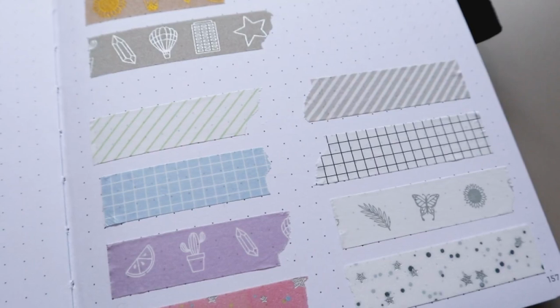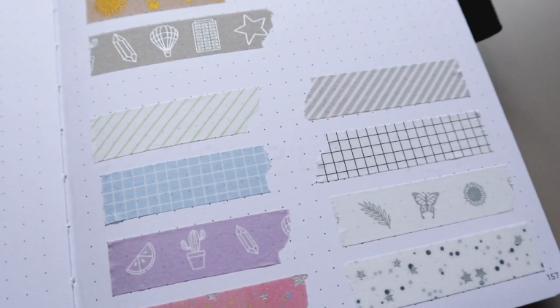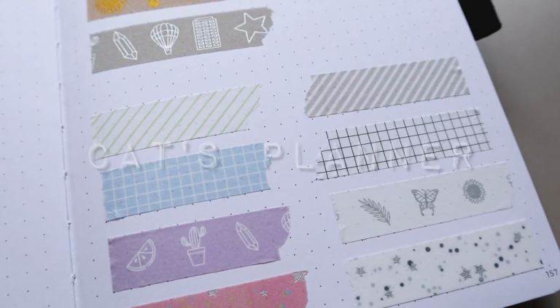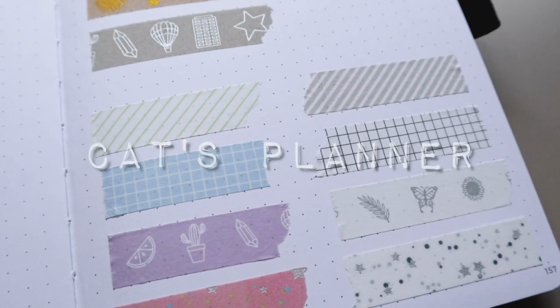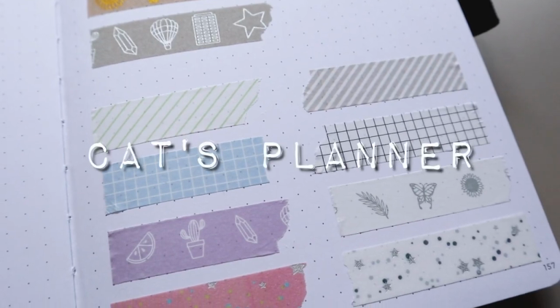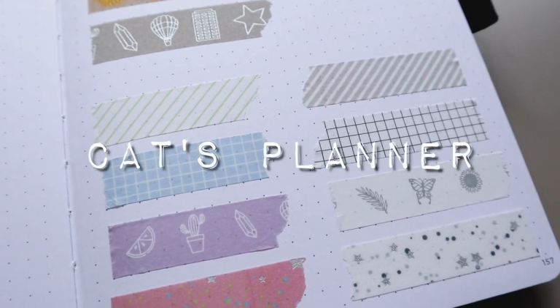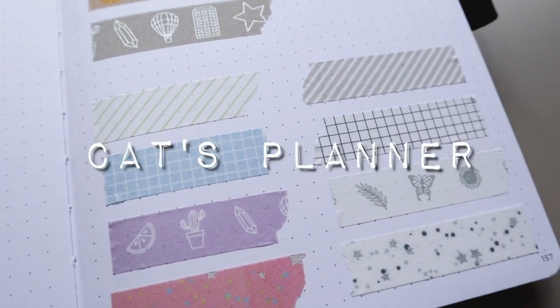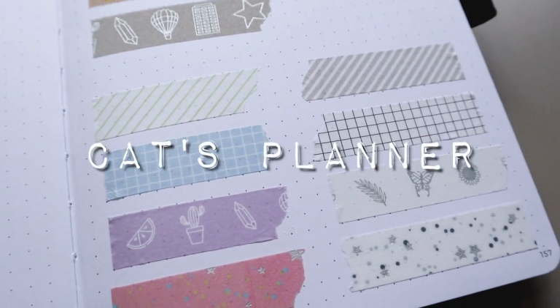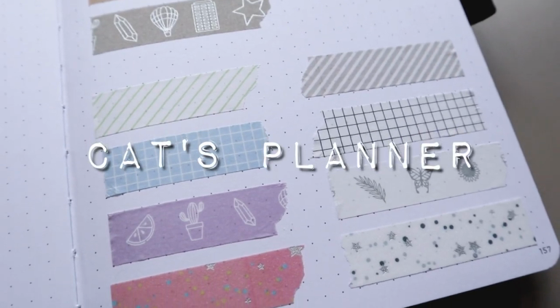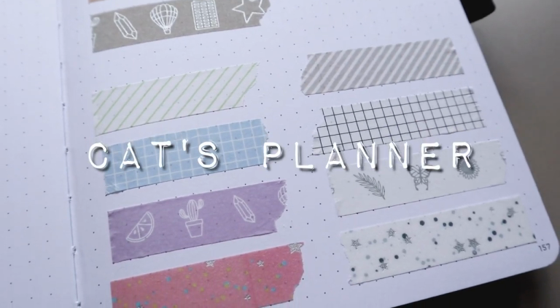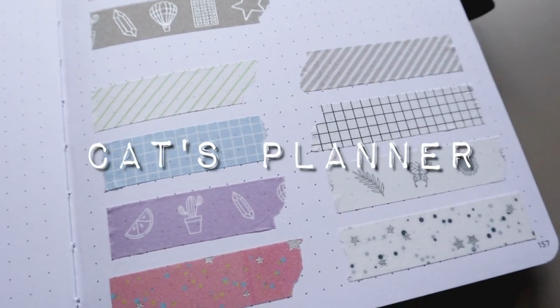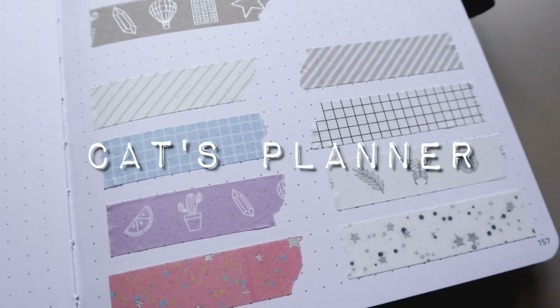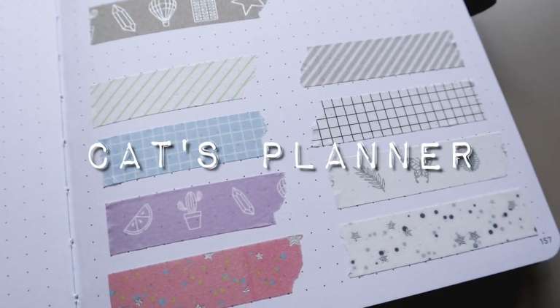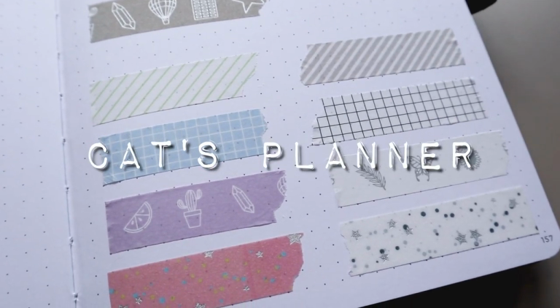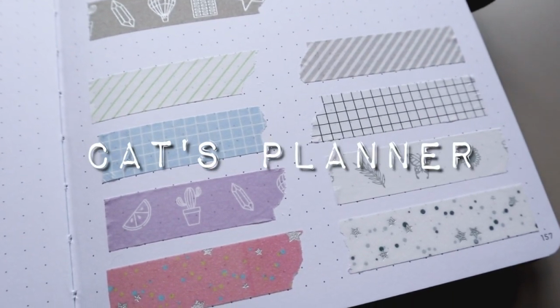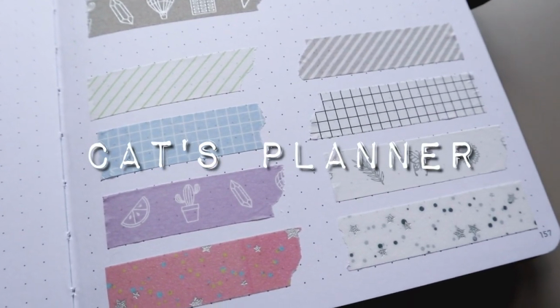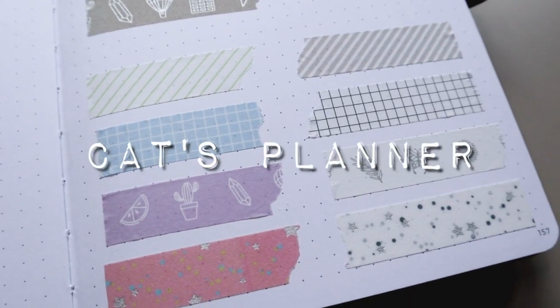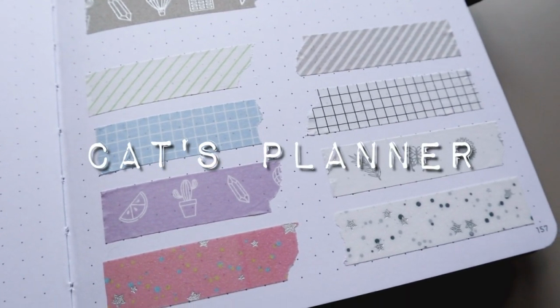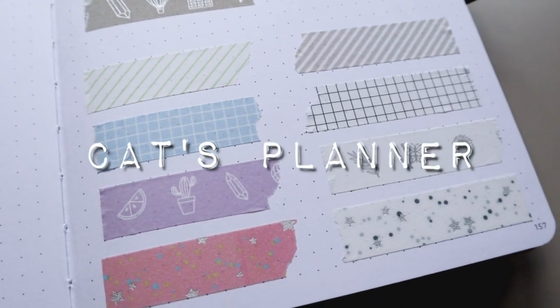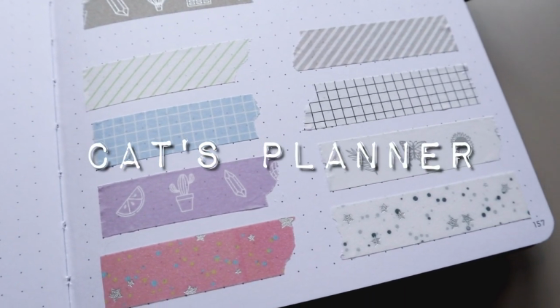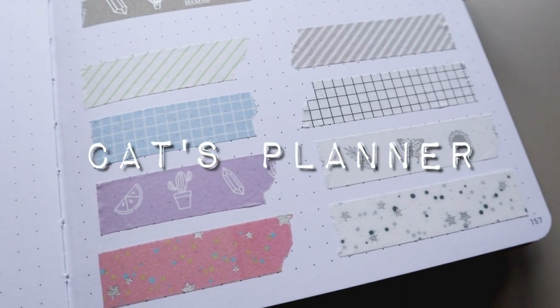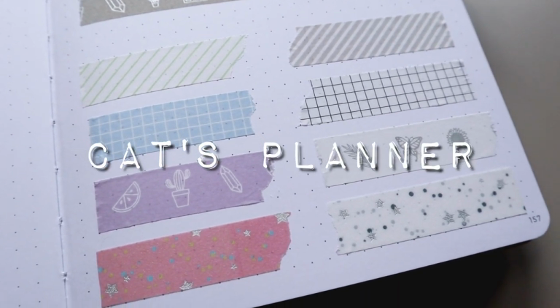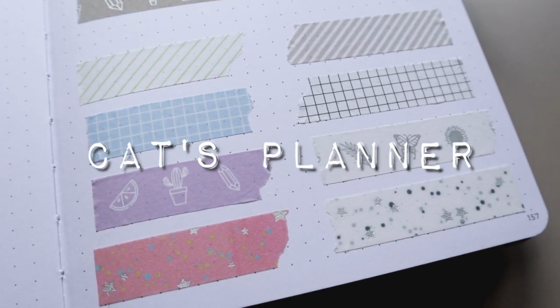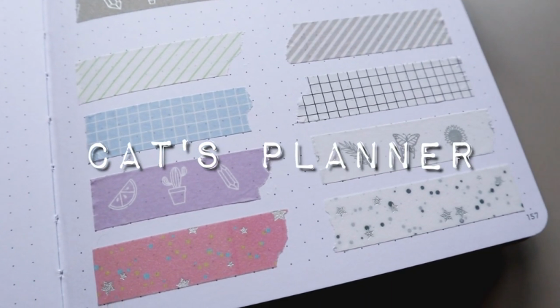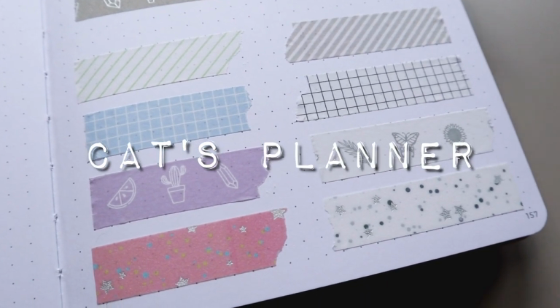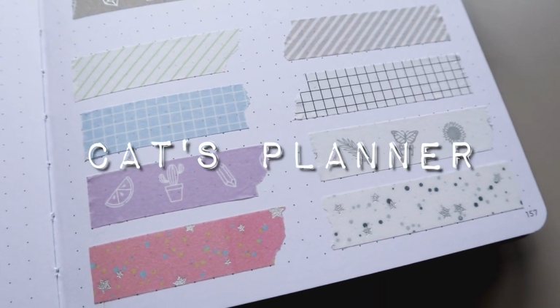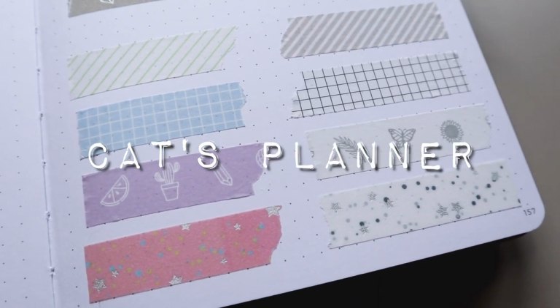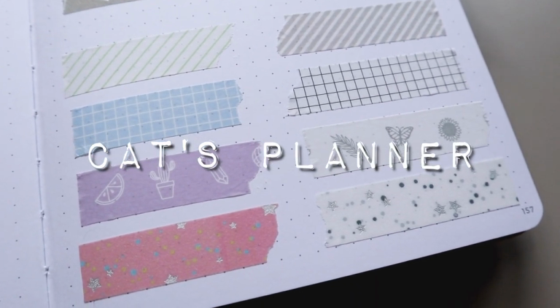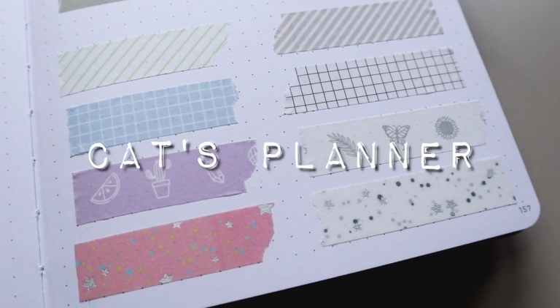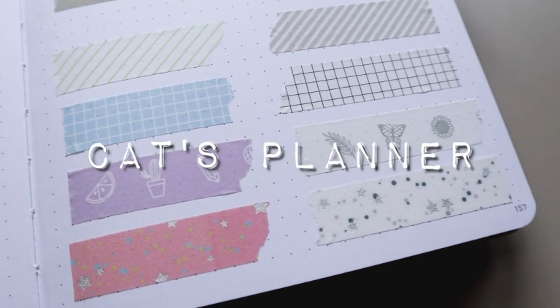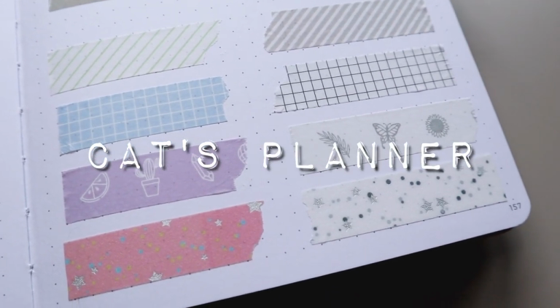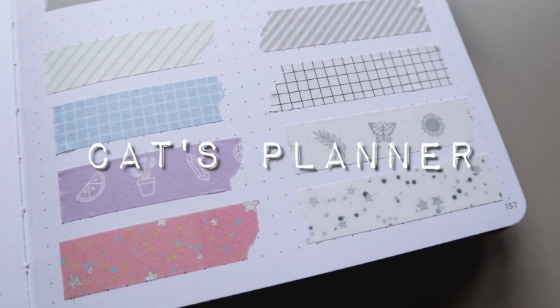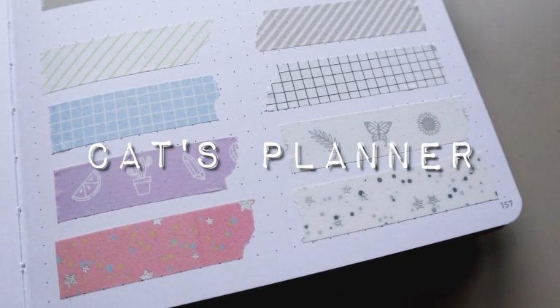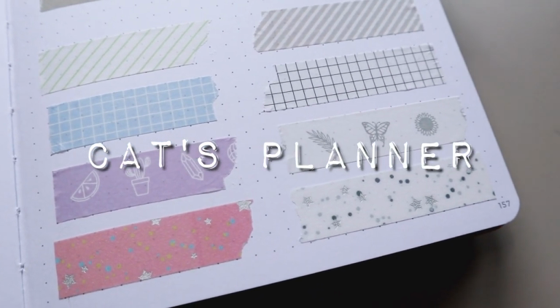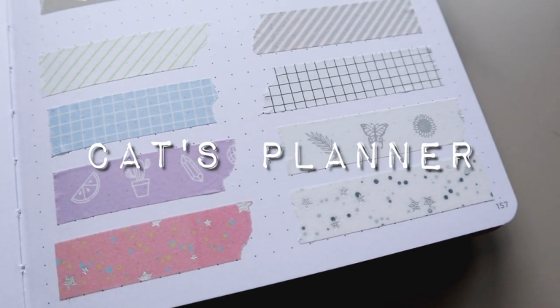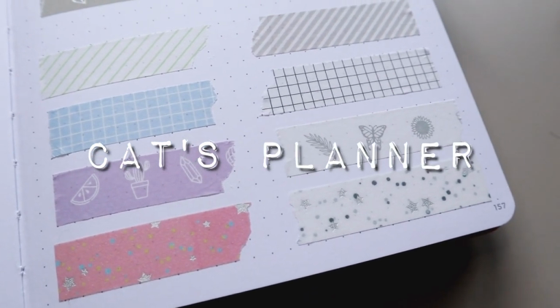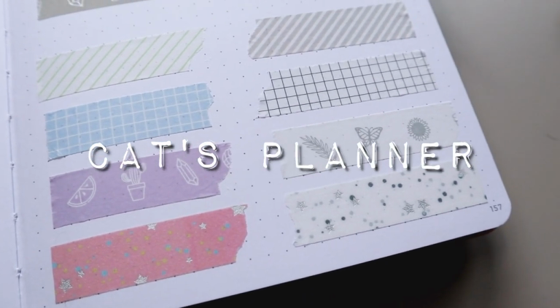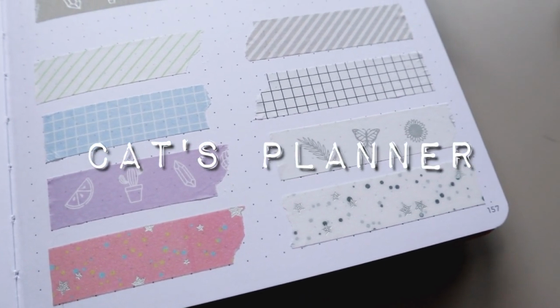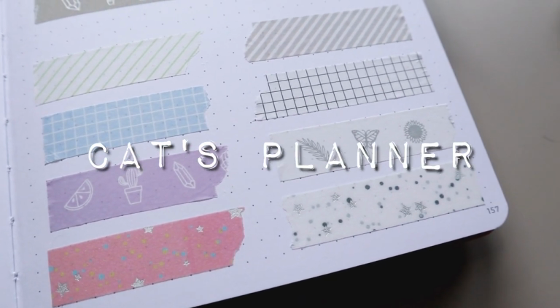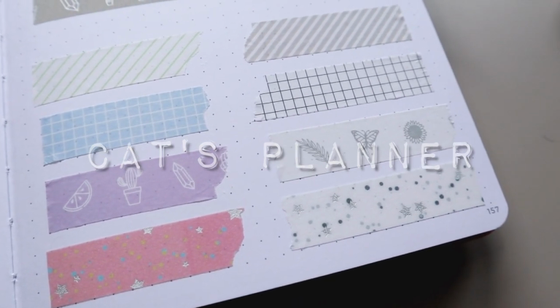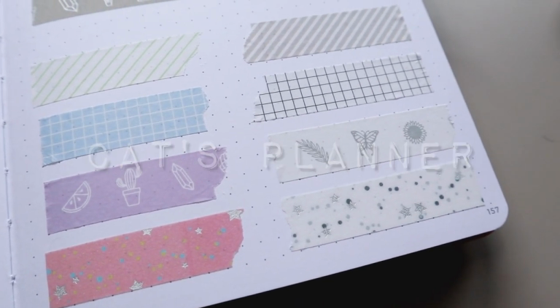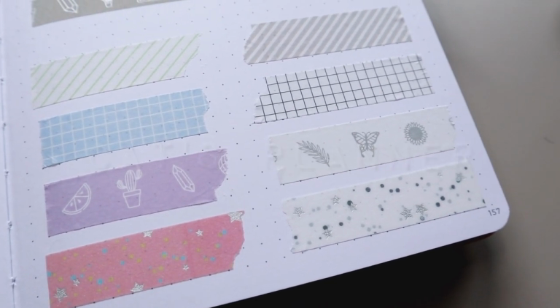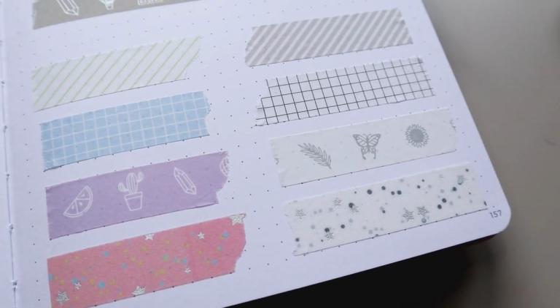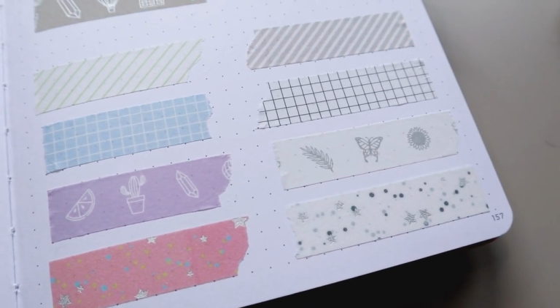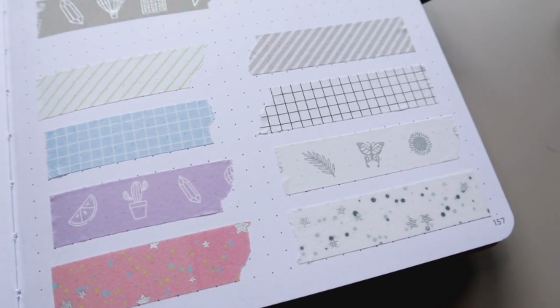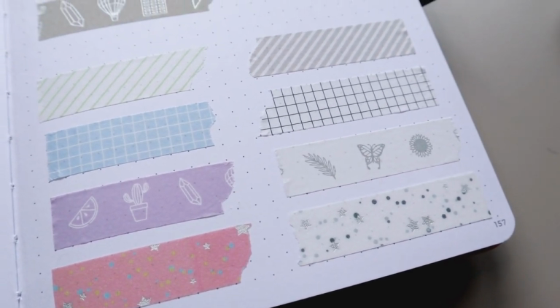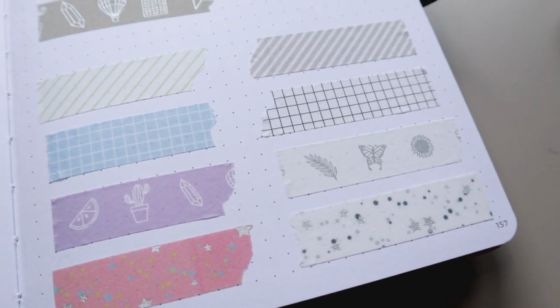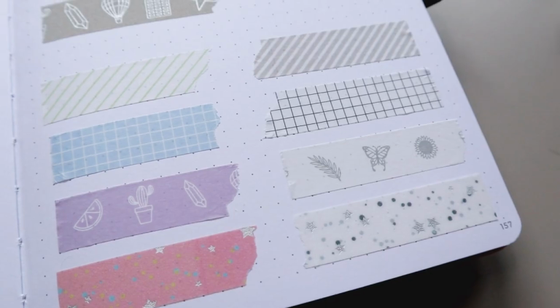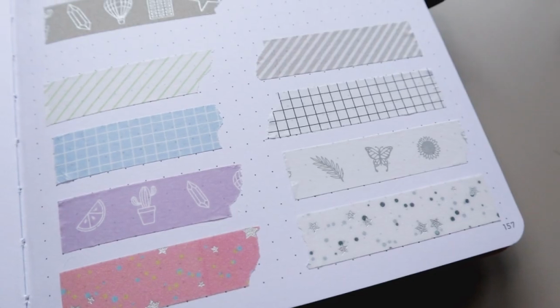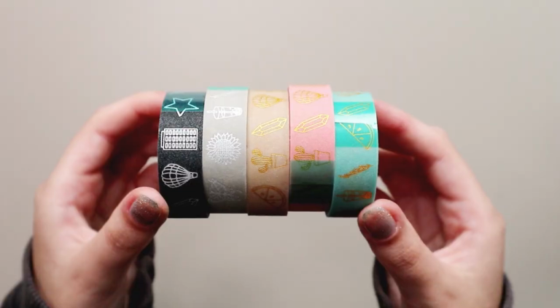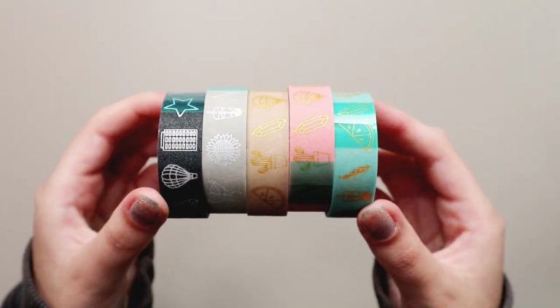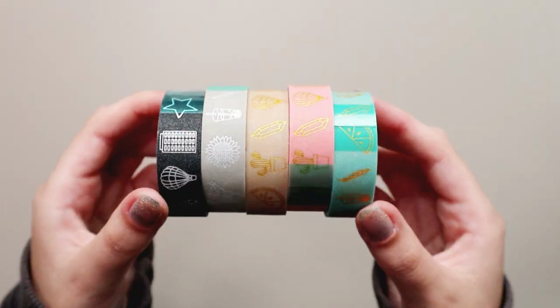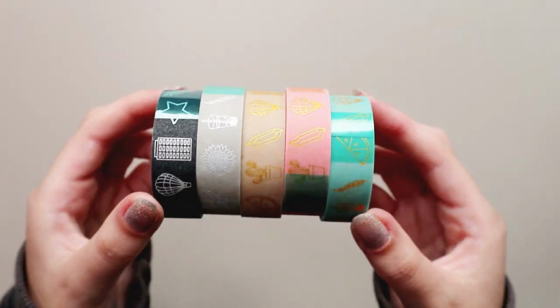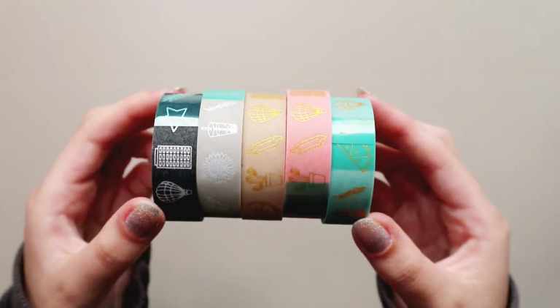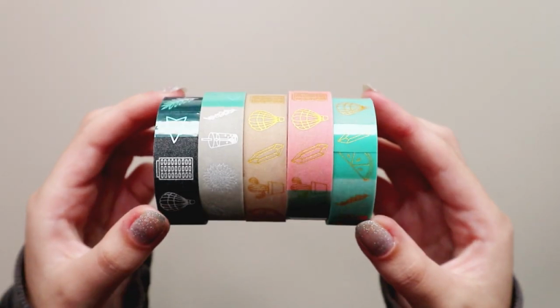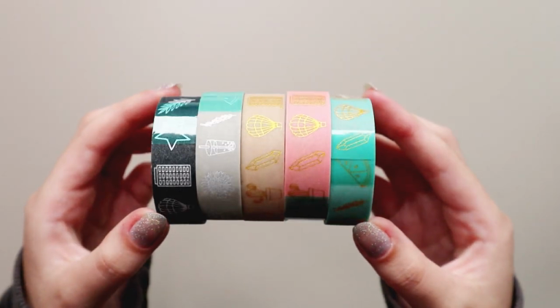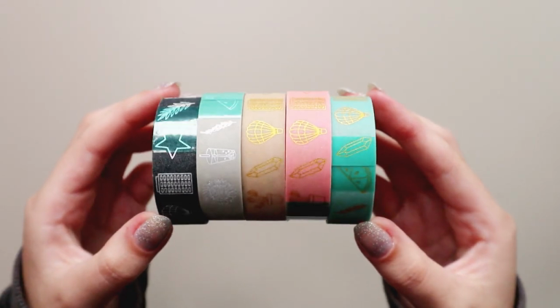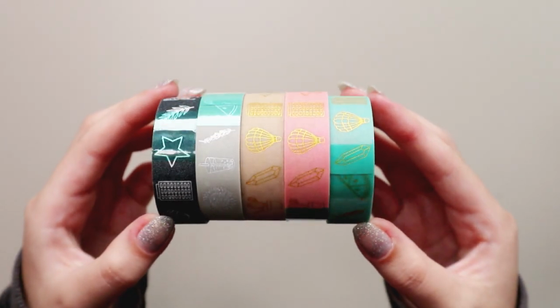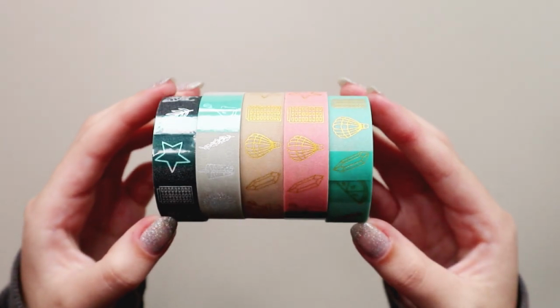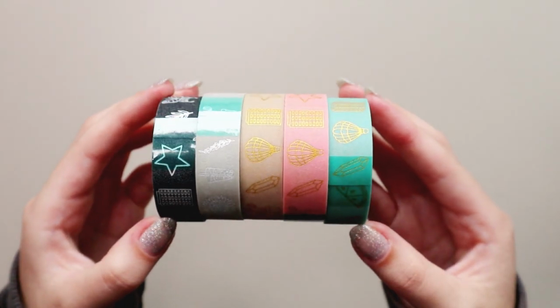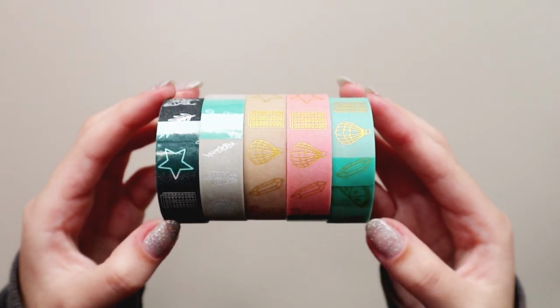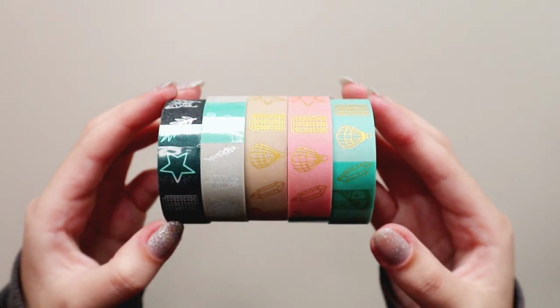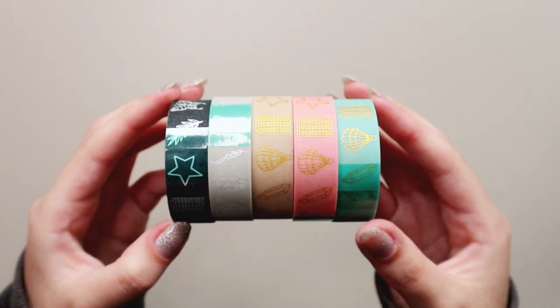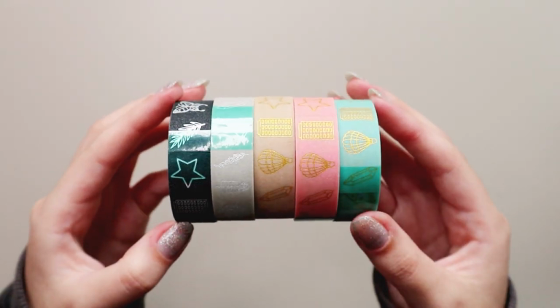Hey guys, welcome back to my channel. In this video I will be reviewing the new Amanda Rich Lee washi tapes.